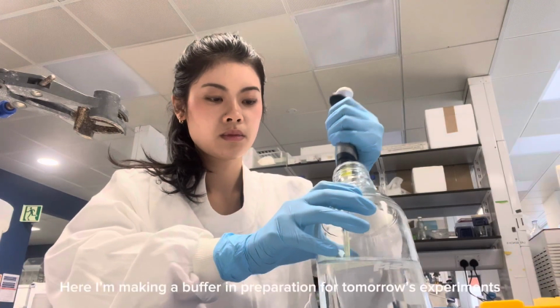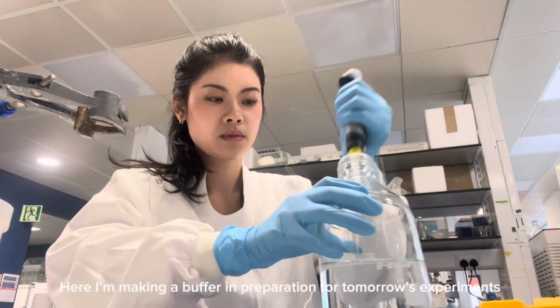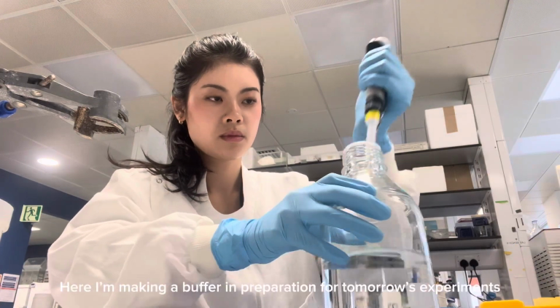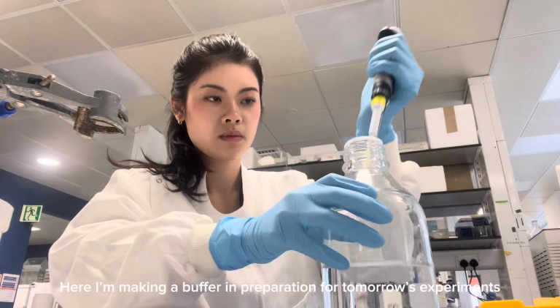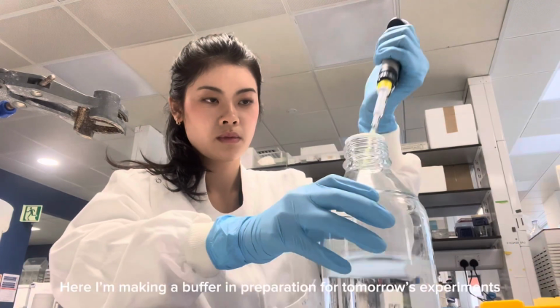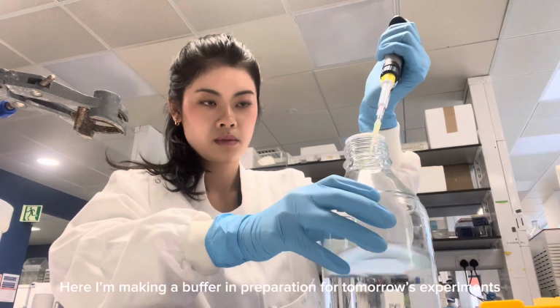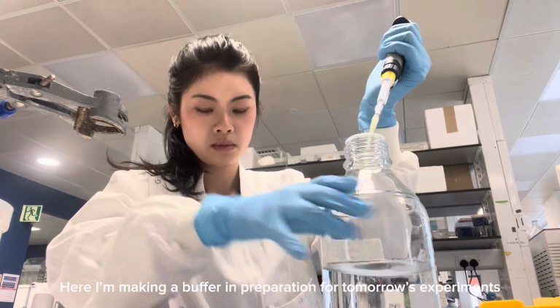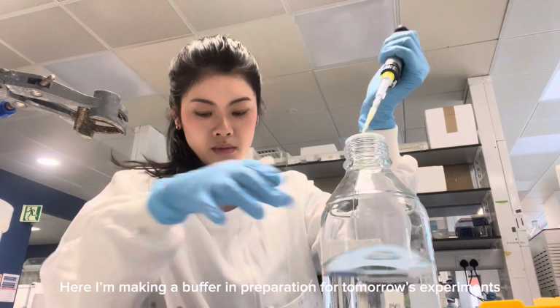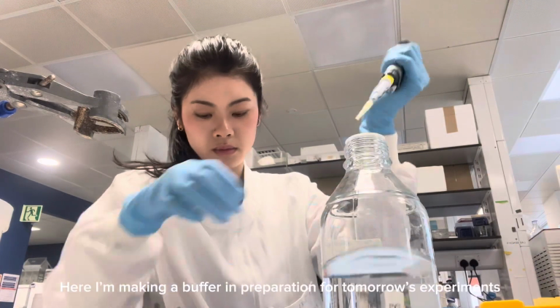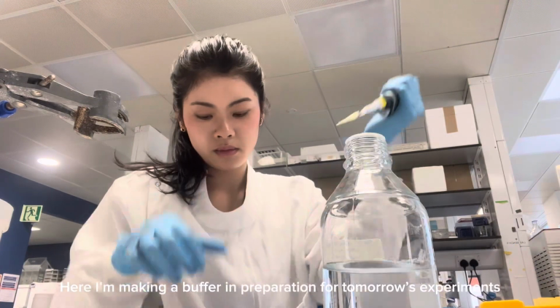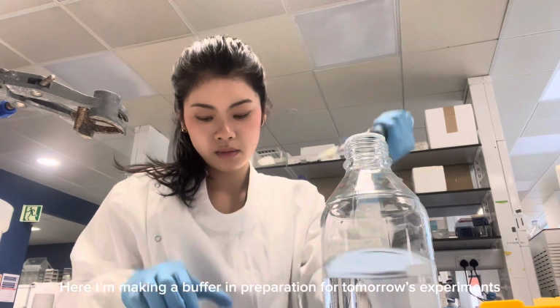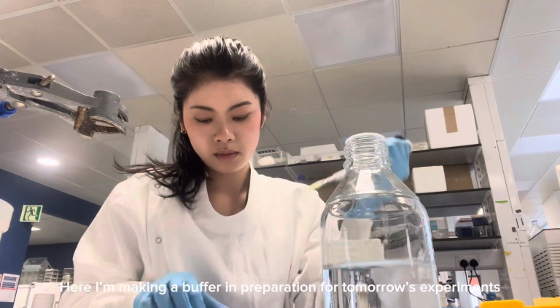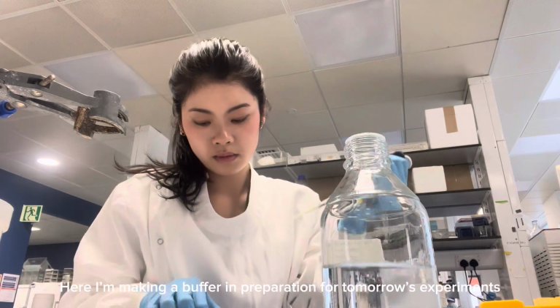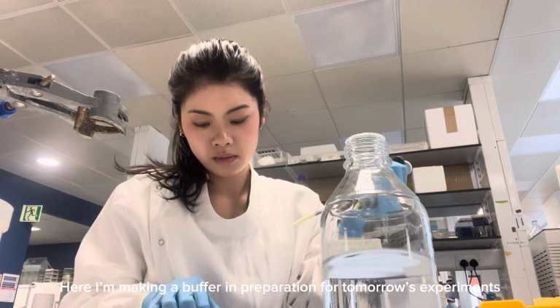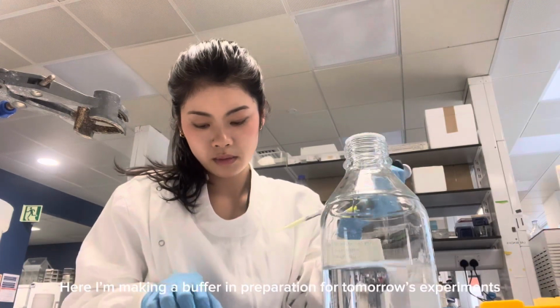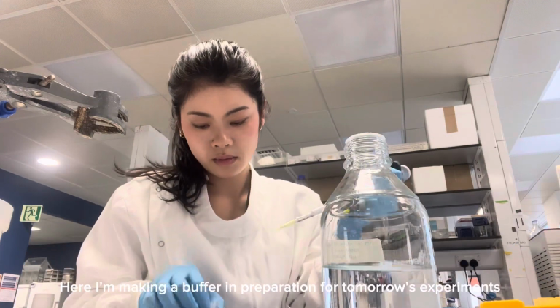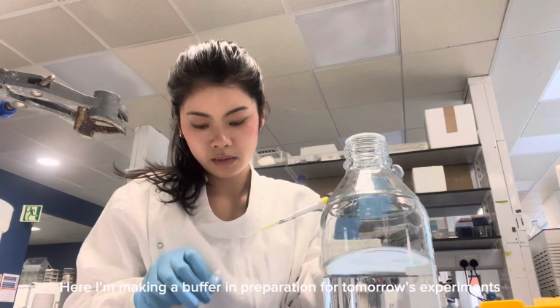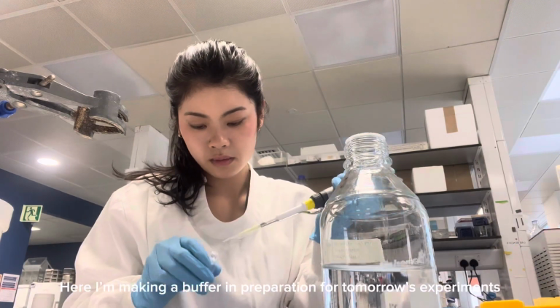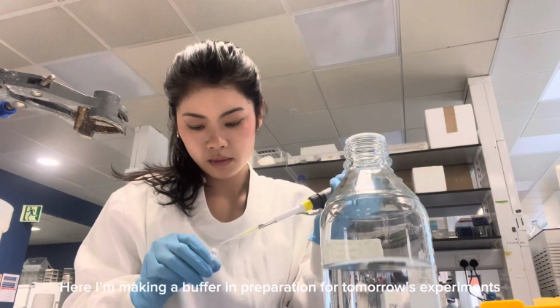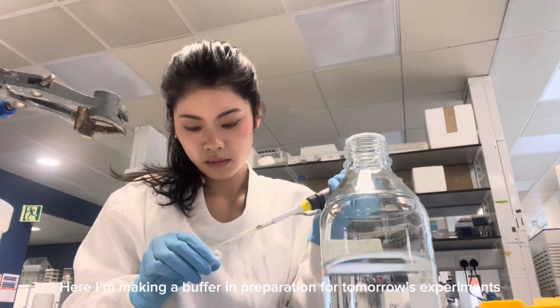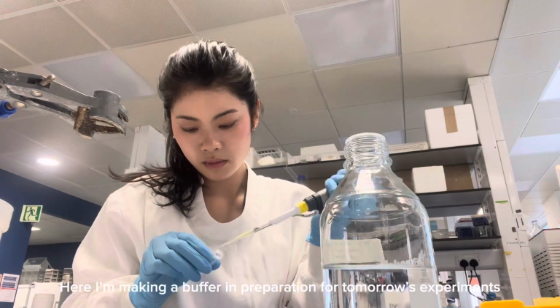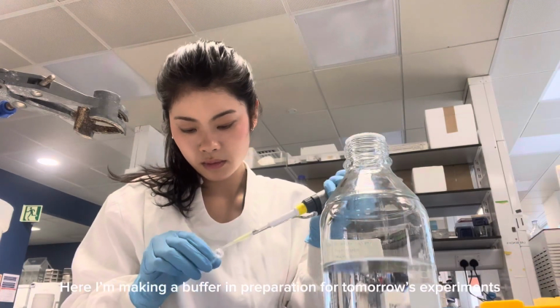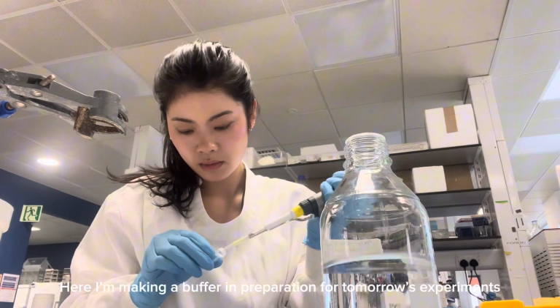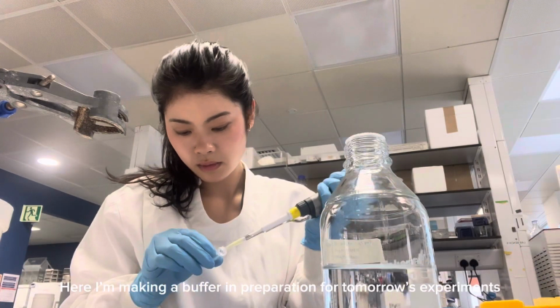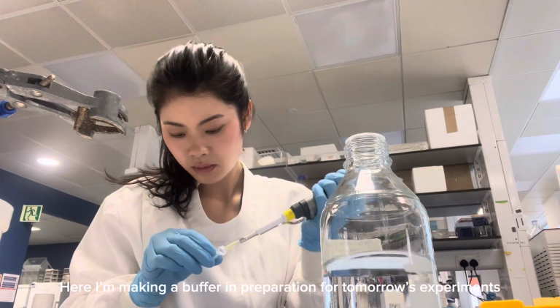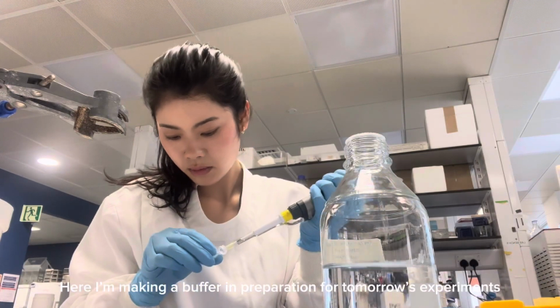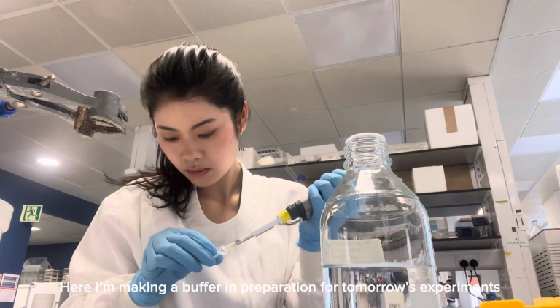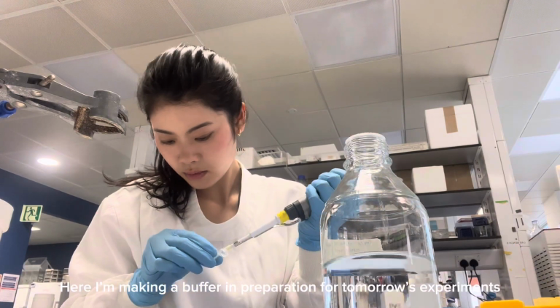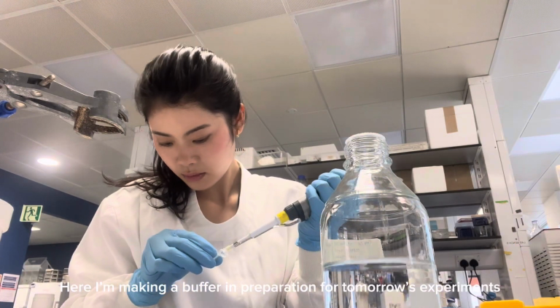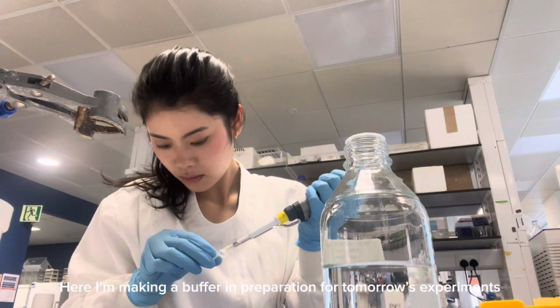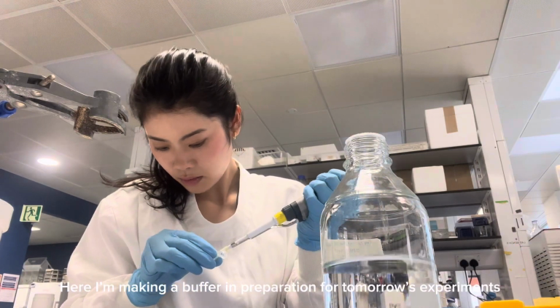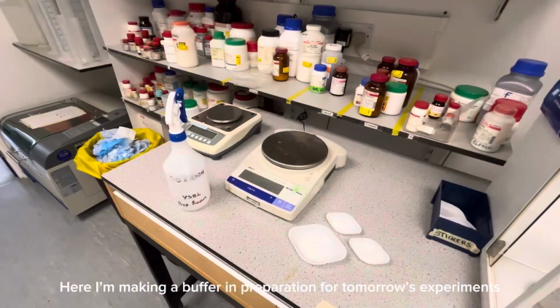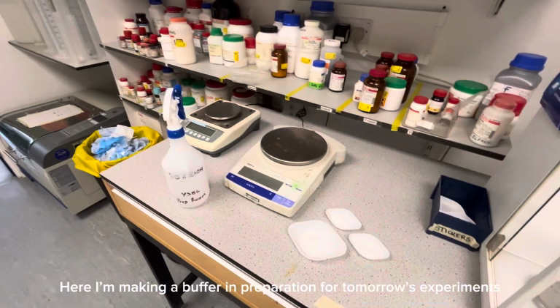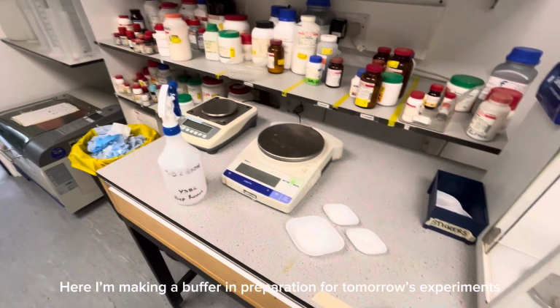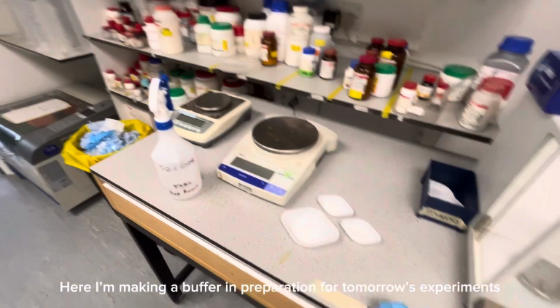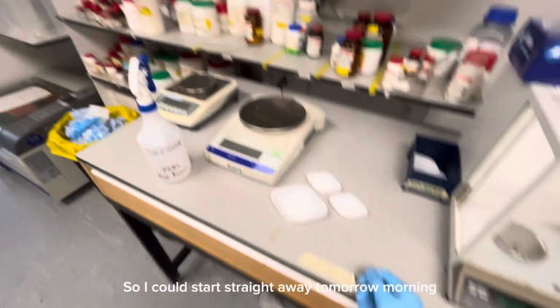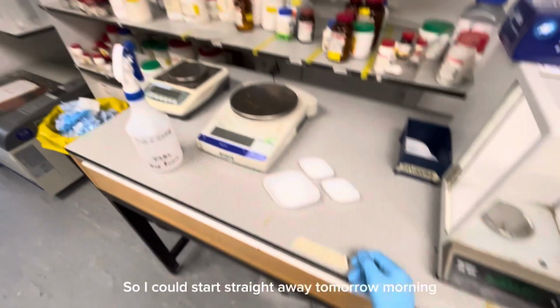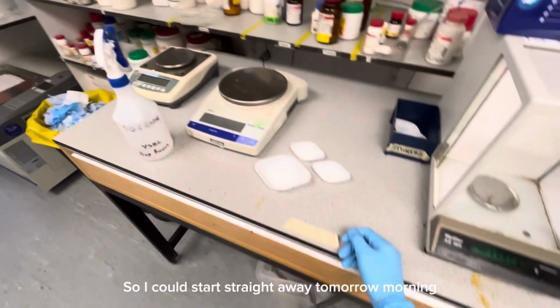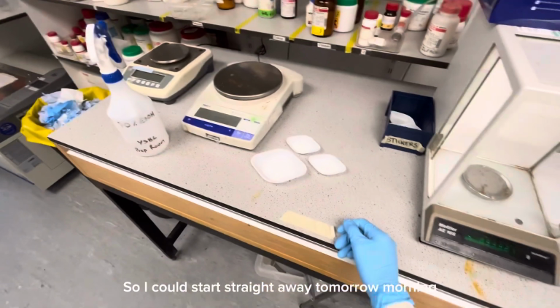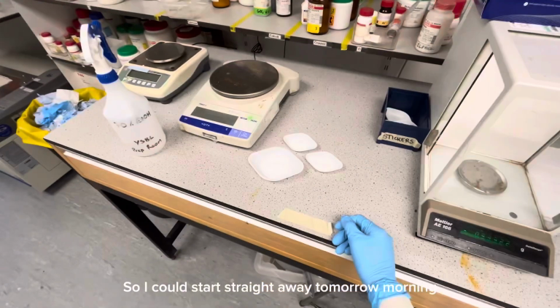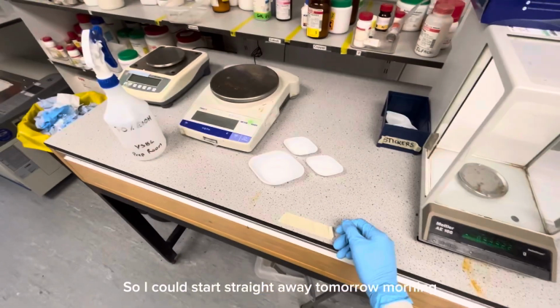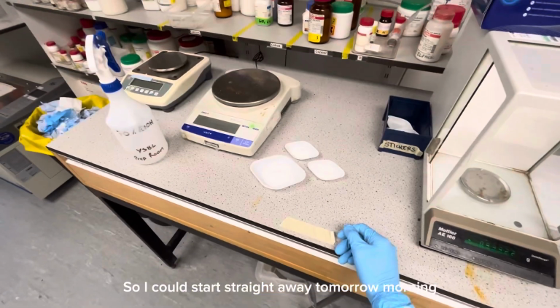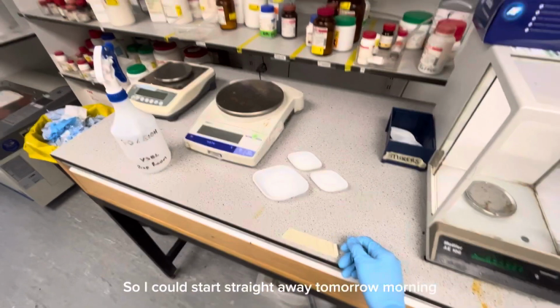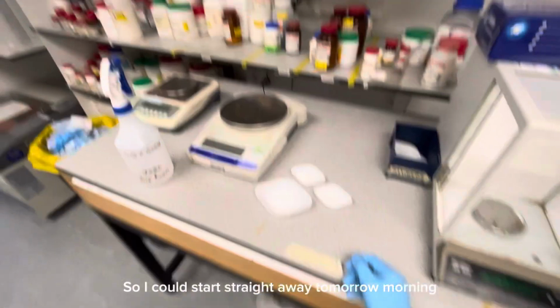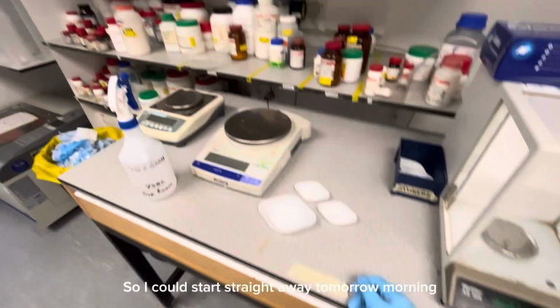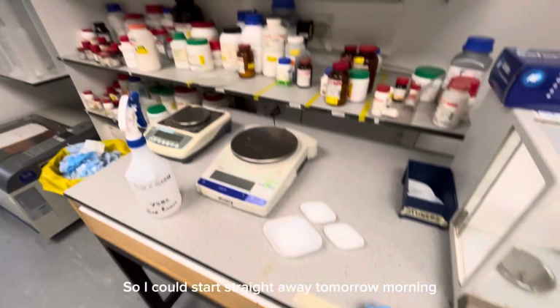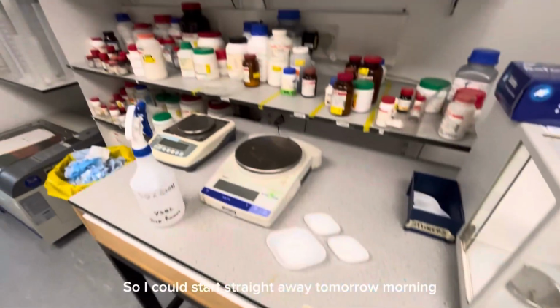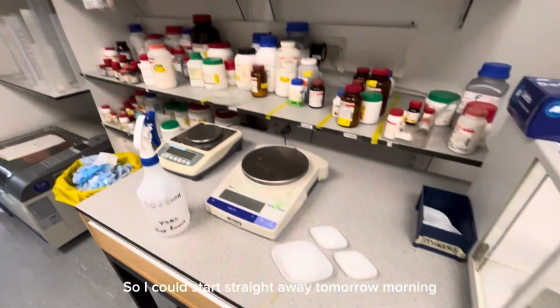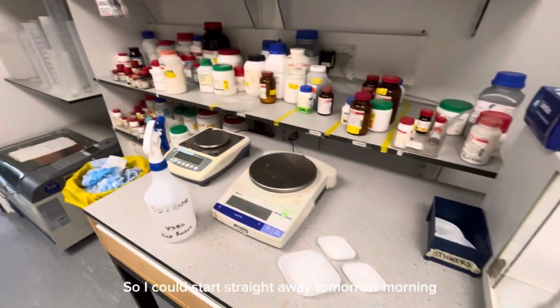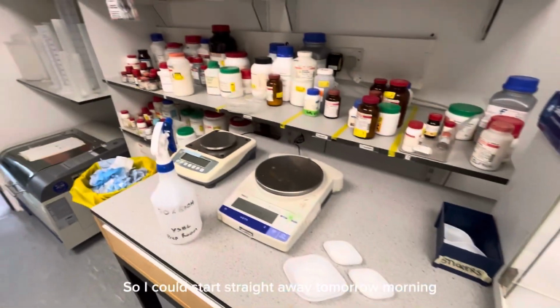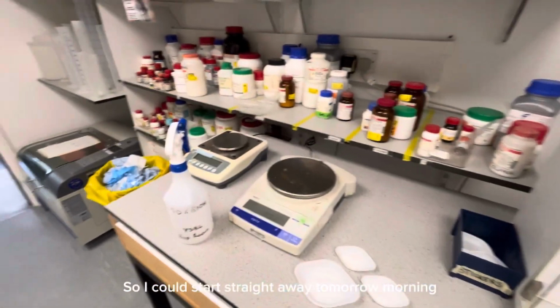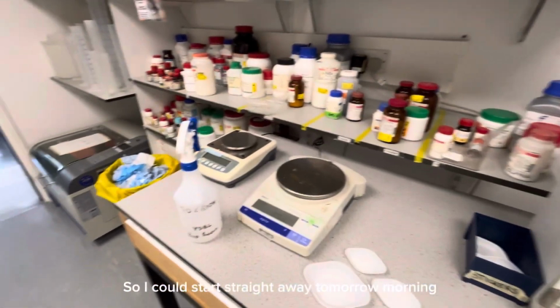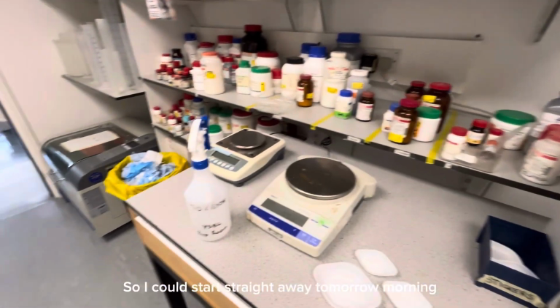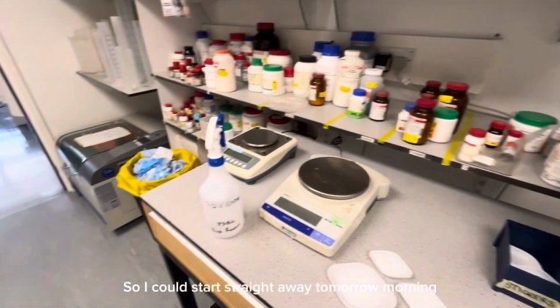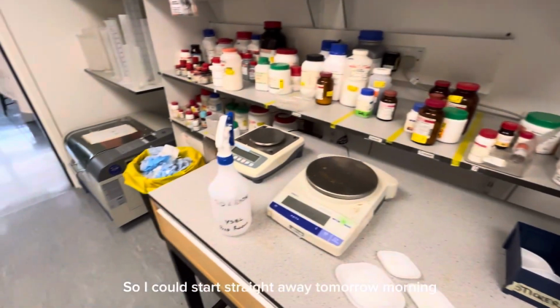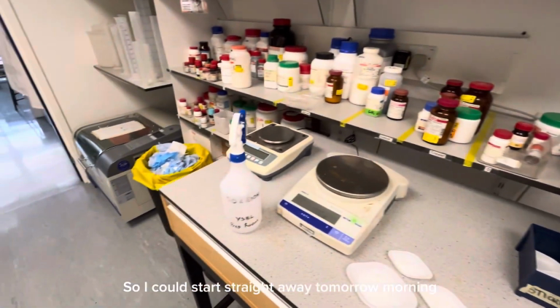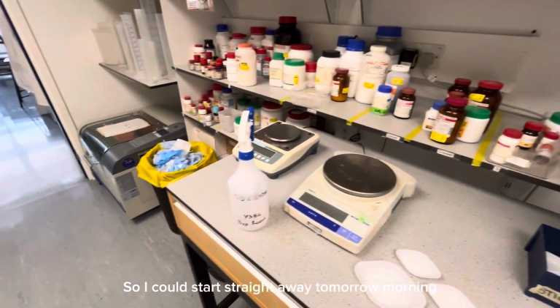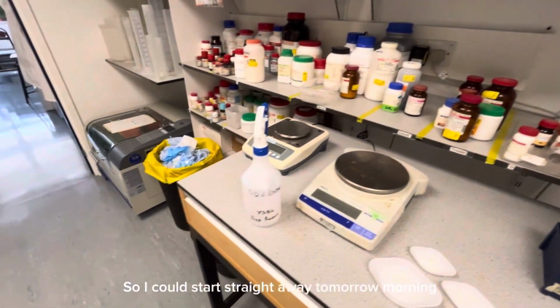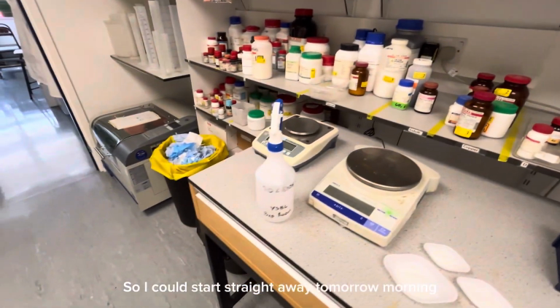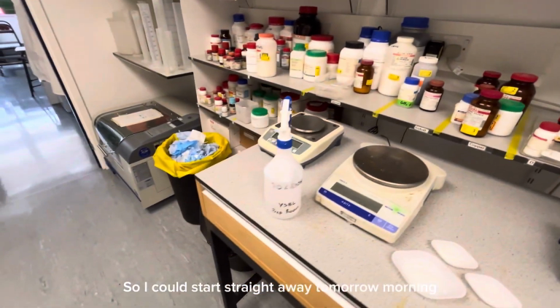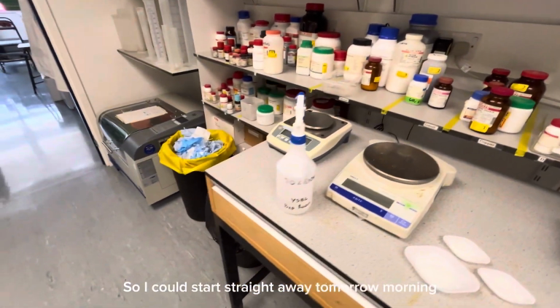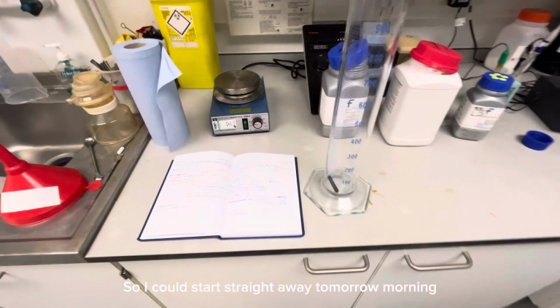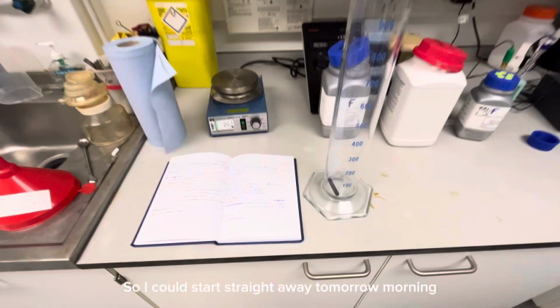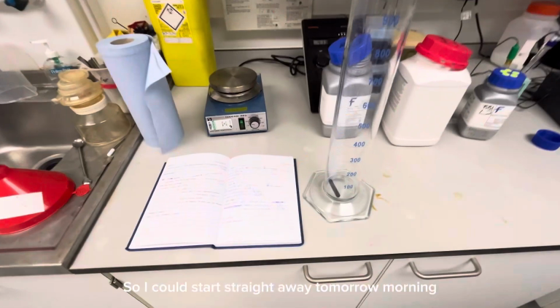Here I'm making a buffer in preparation for tomorrow's experiment, so I can start straight away tomorrow morning when I come back.